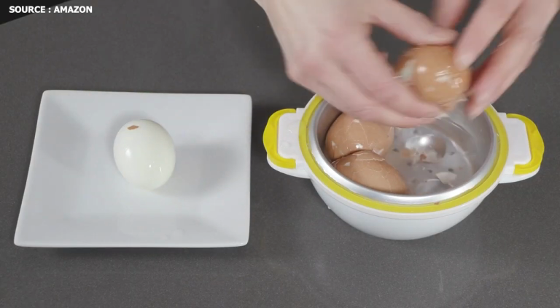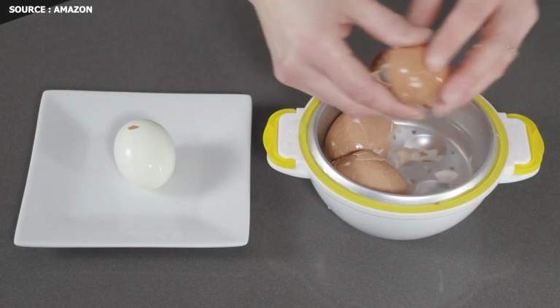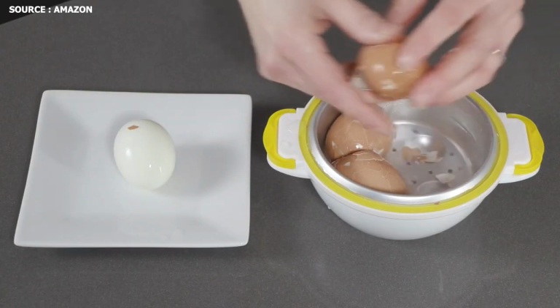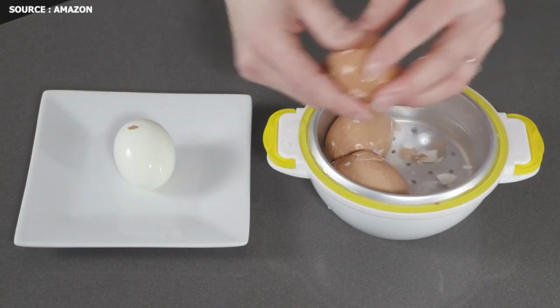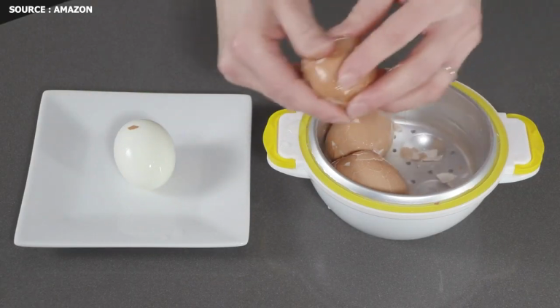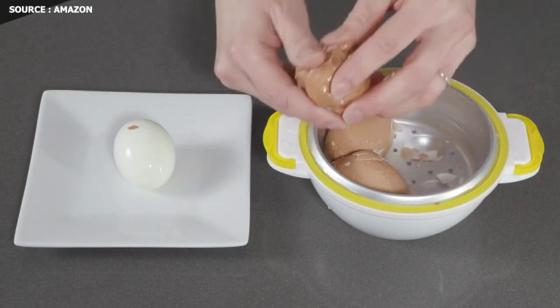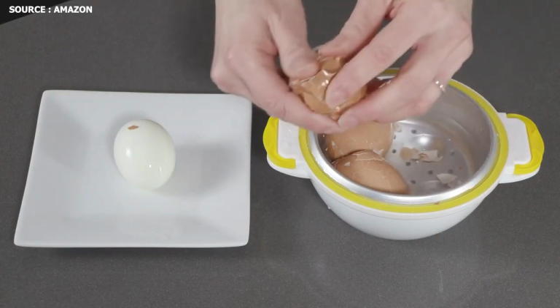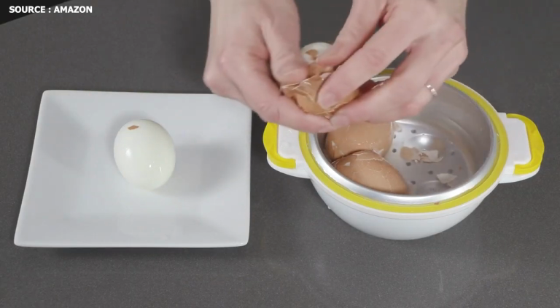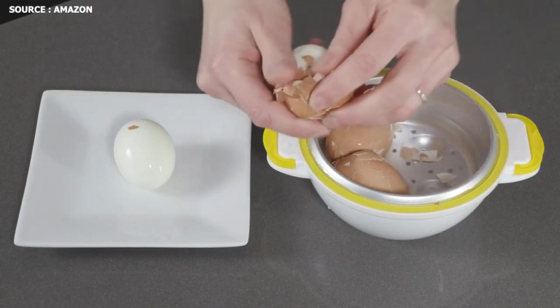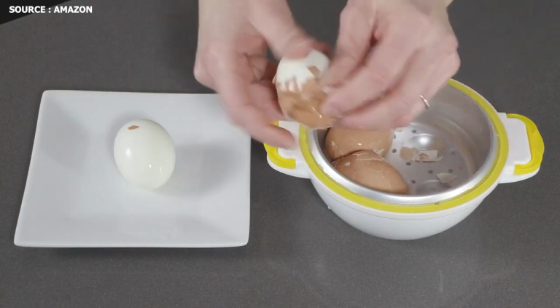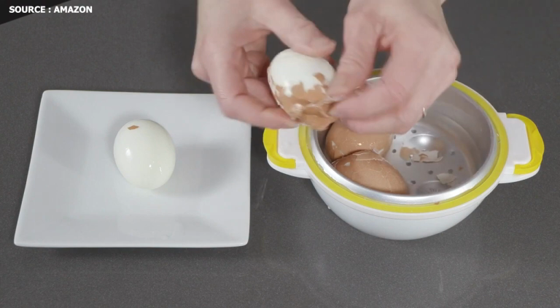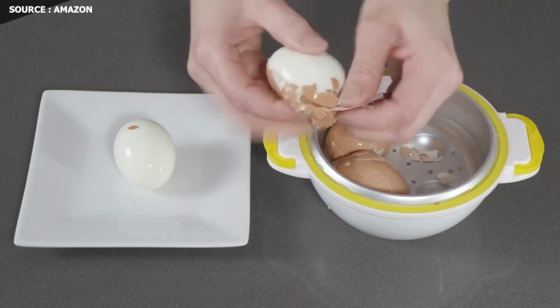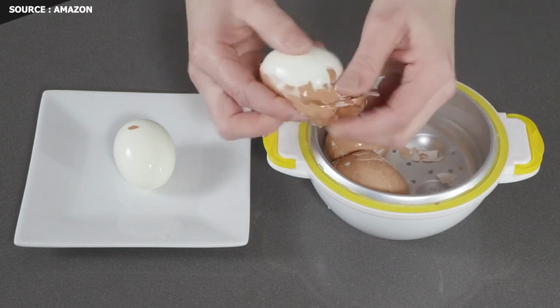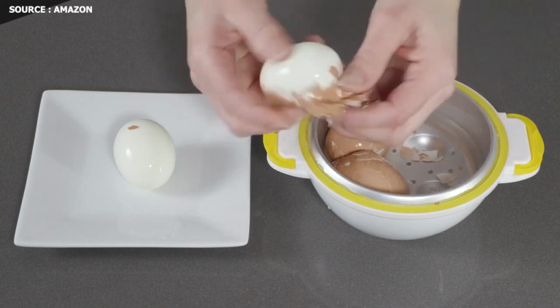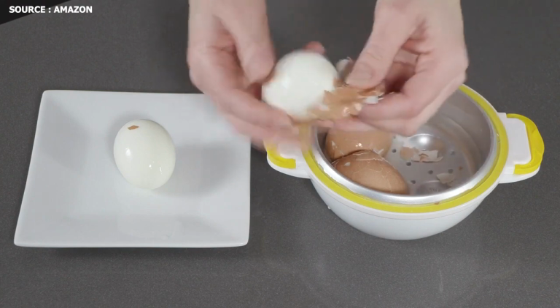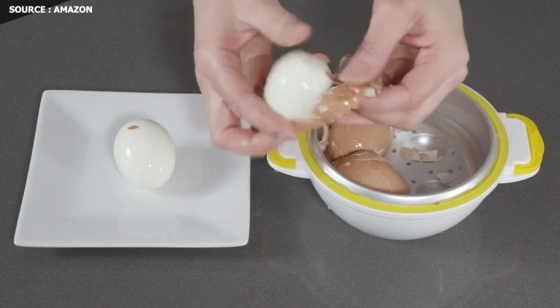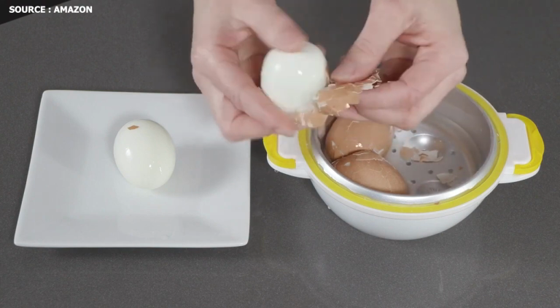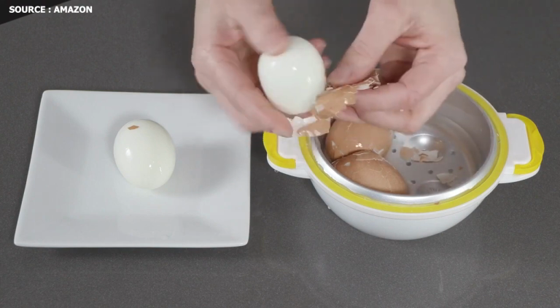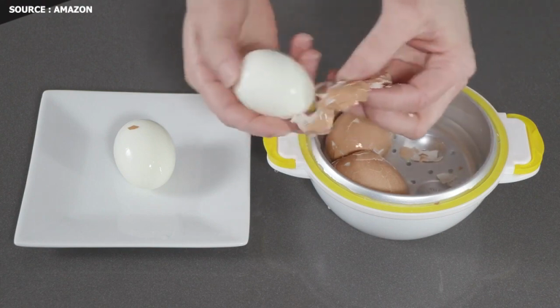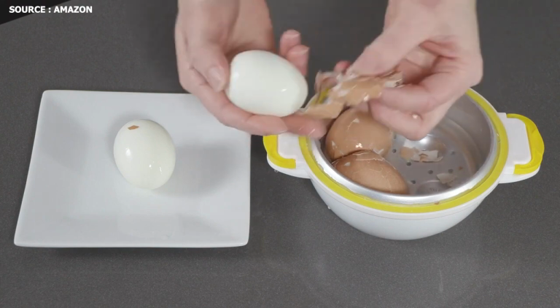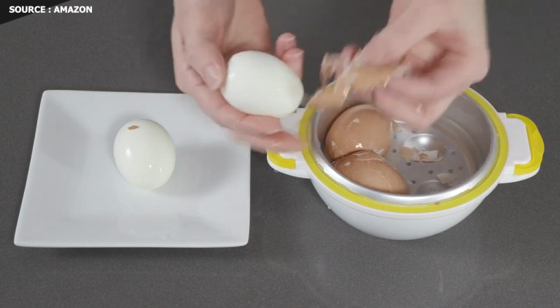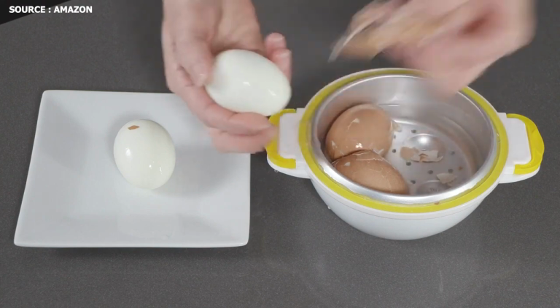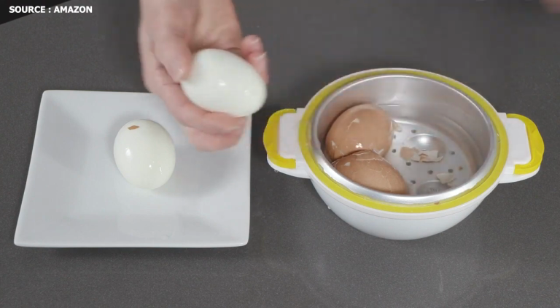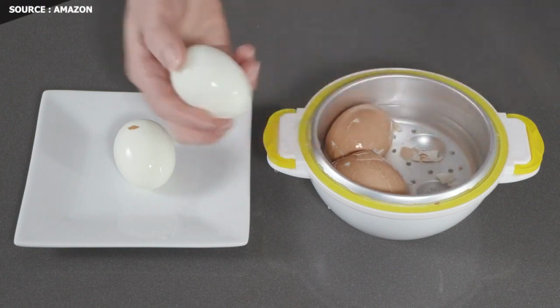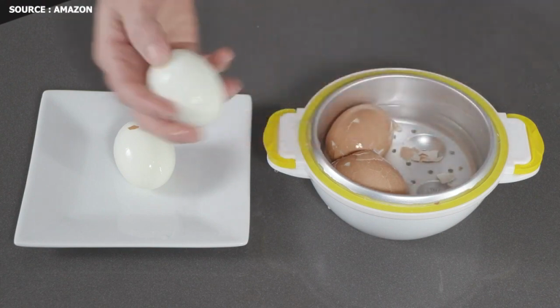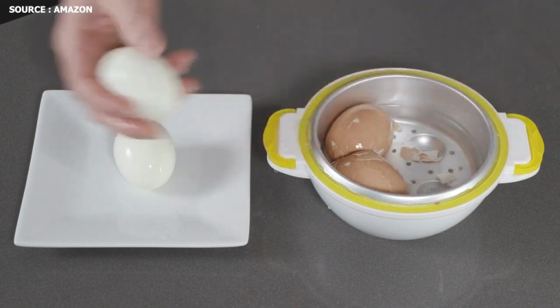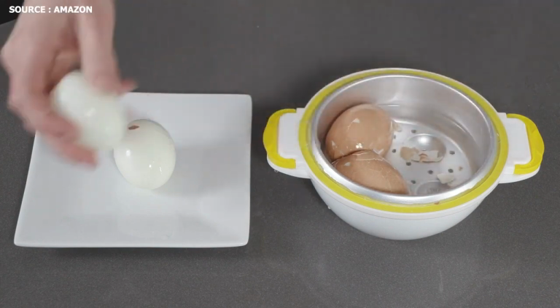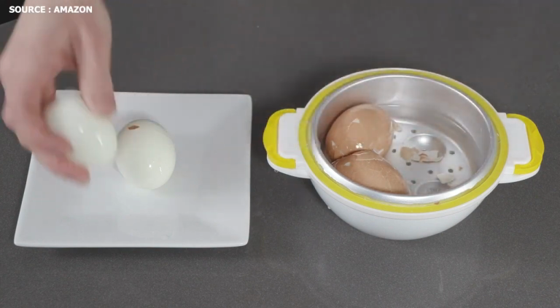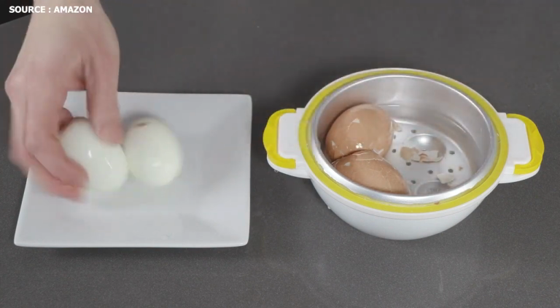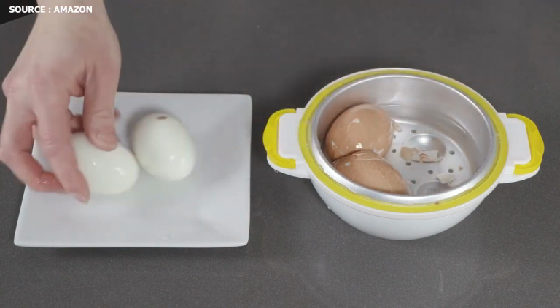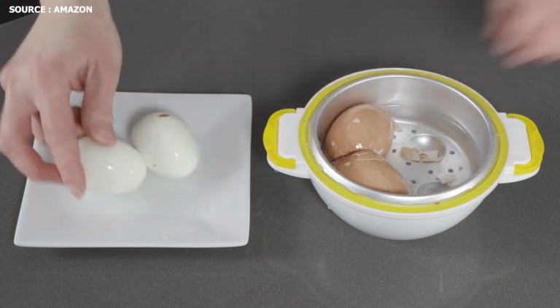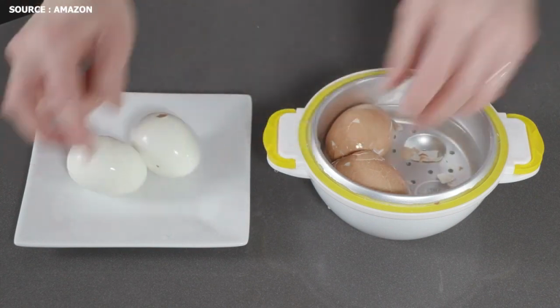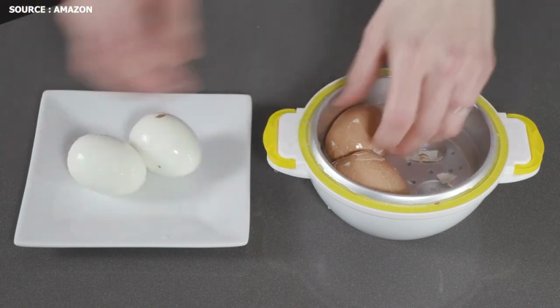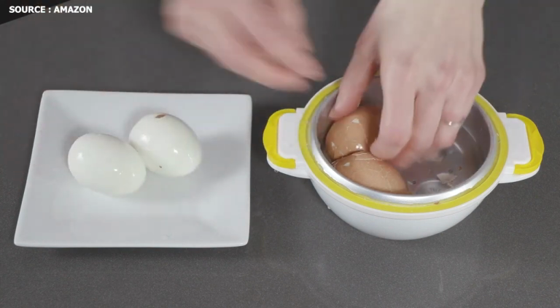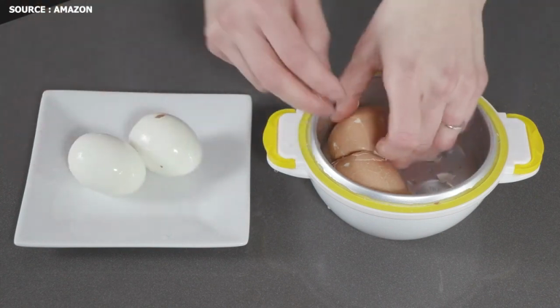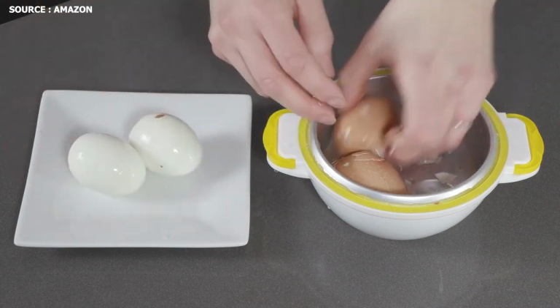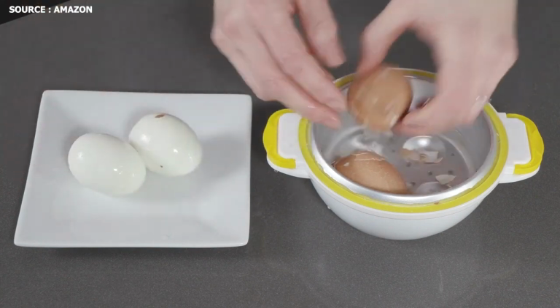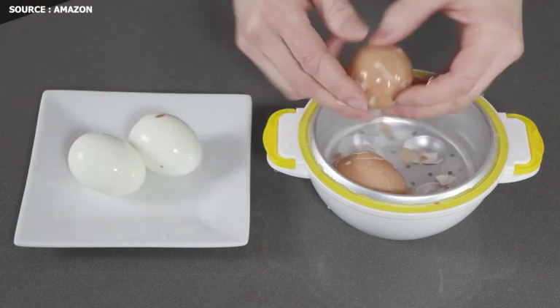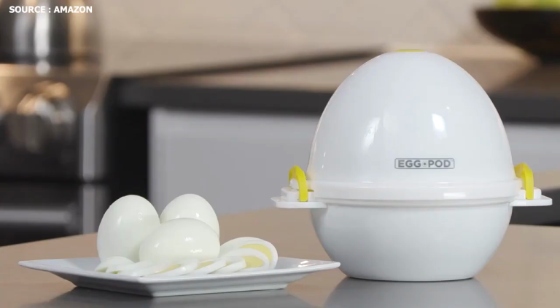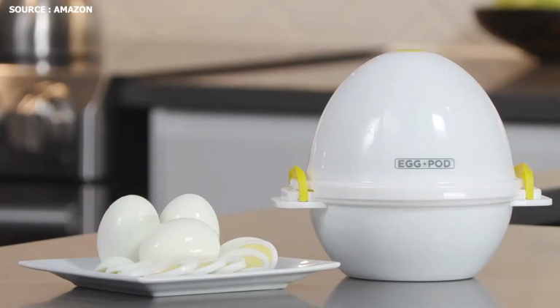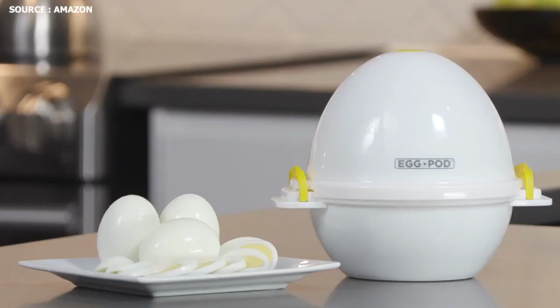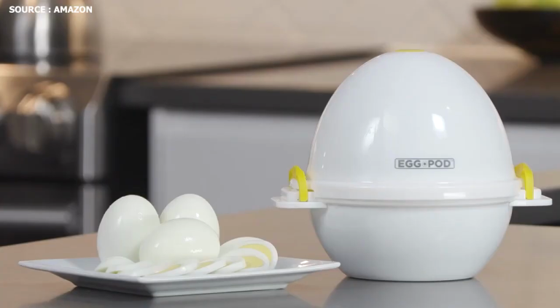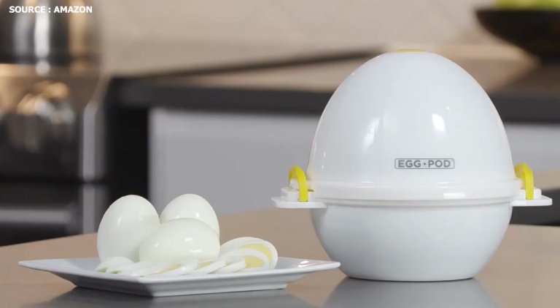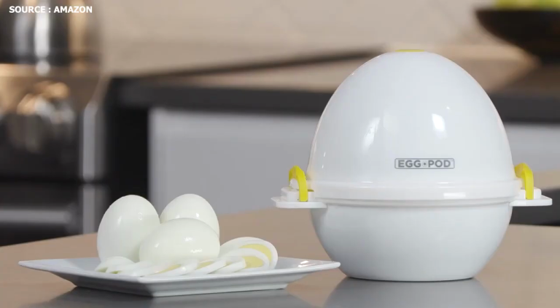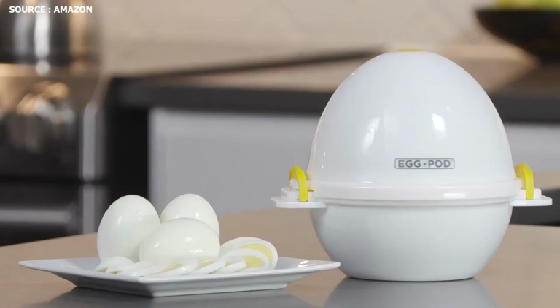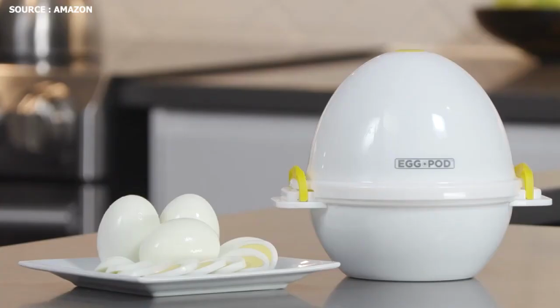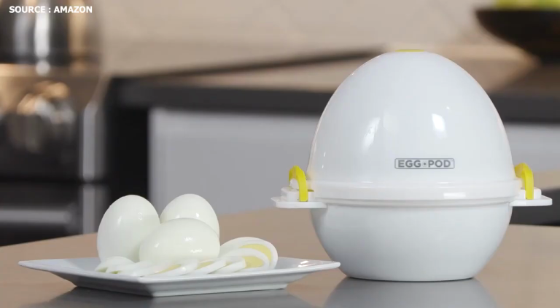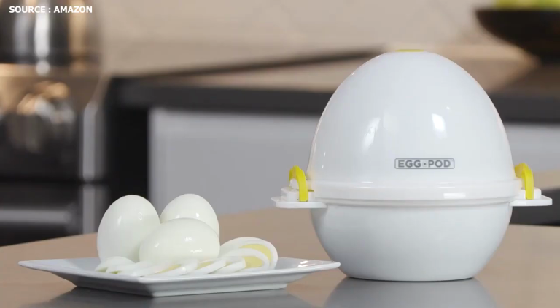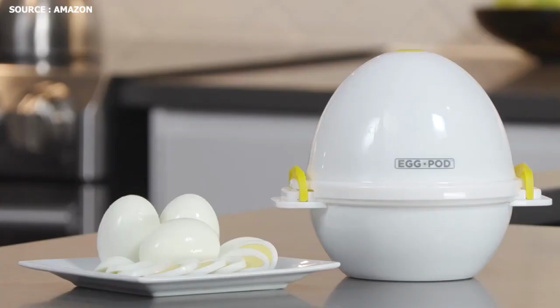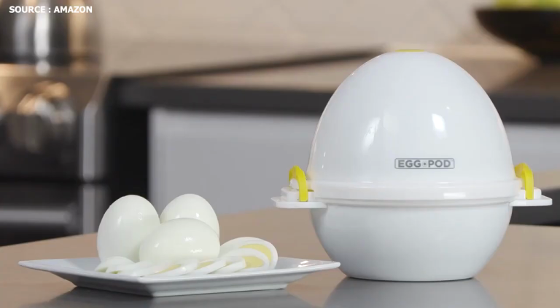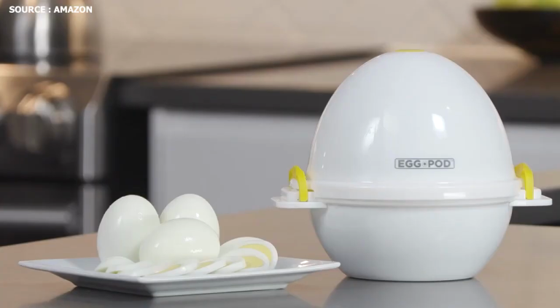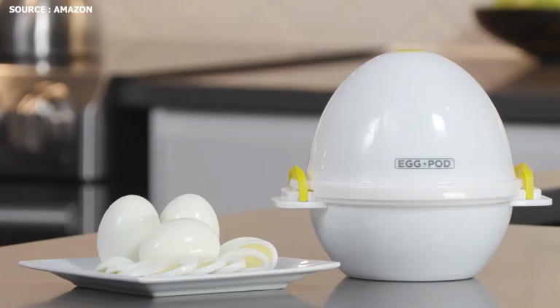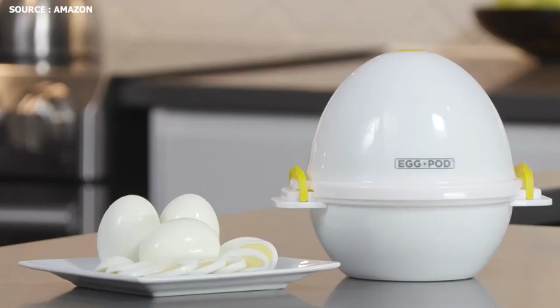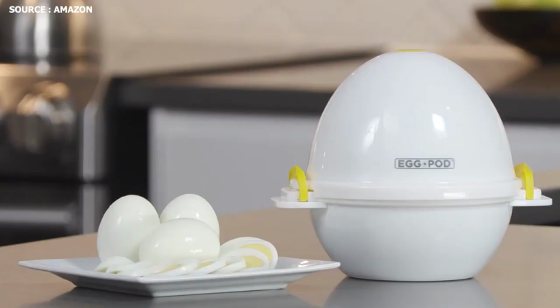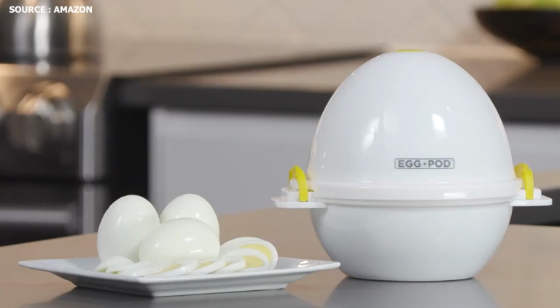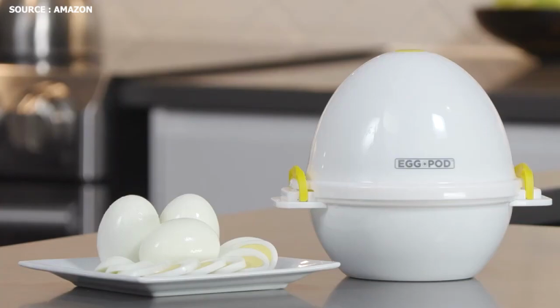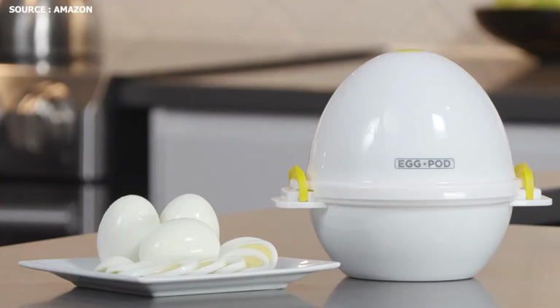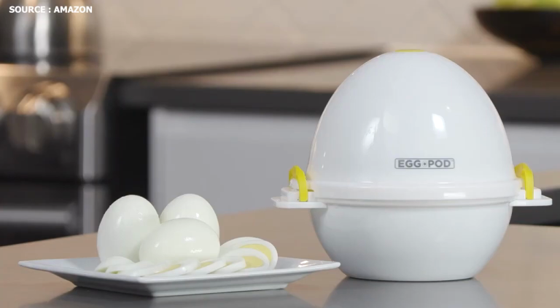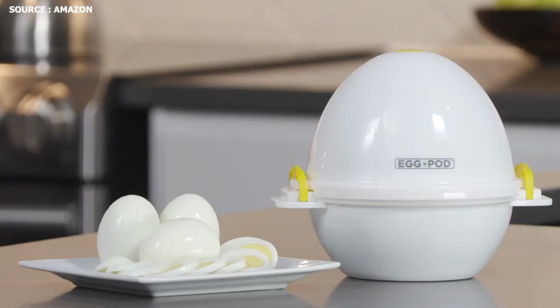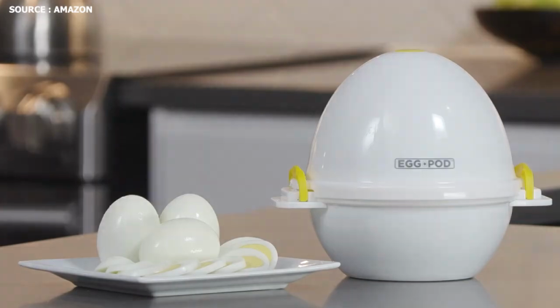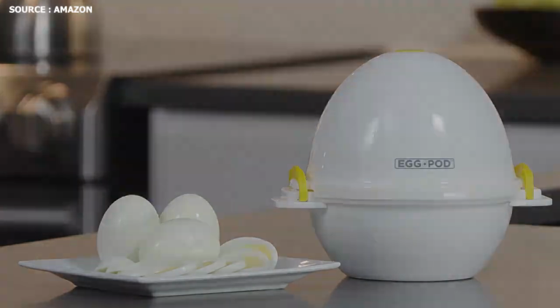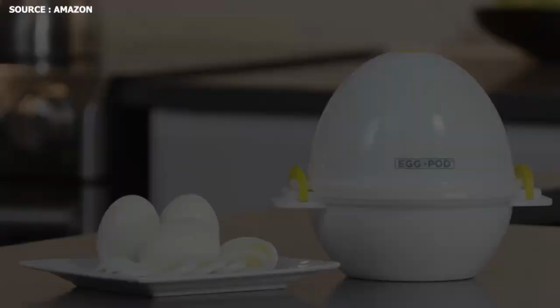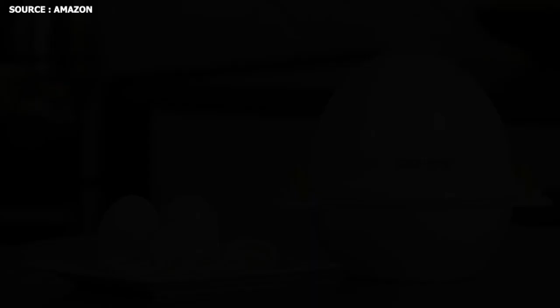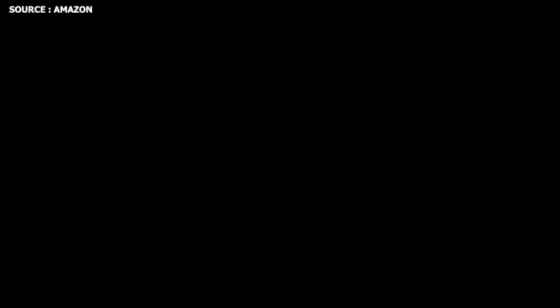The Egg Pod is an all-in-one egg boiler, poacher, scrambler, omelet and vegetable steamer, and more — perfect for serving with avocado toast or making deviled eggs for a party.